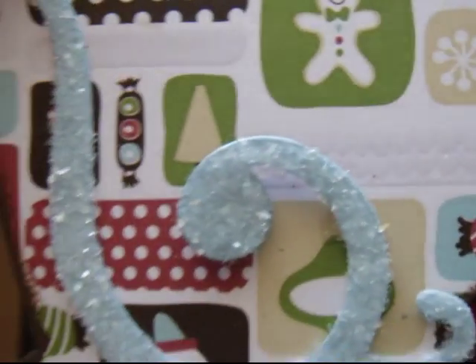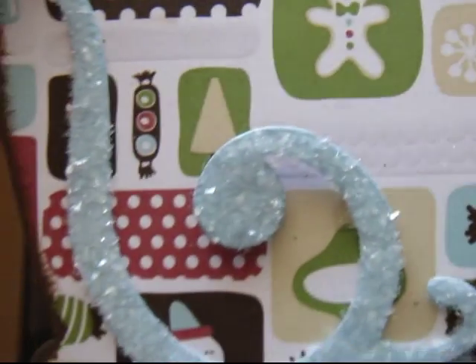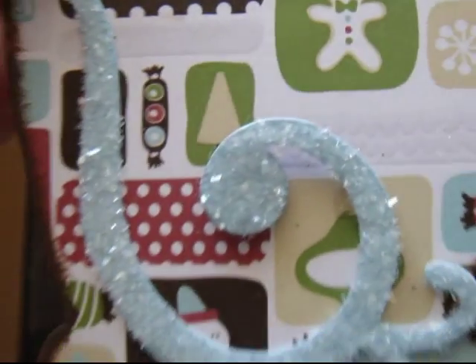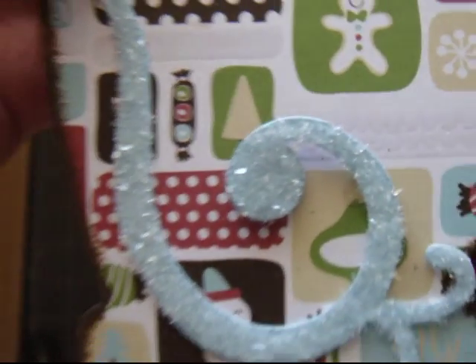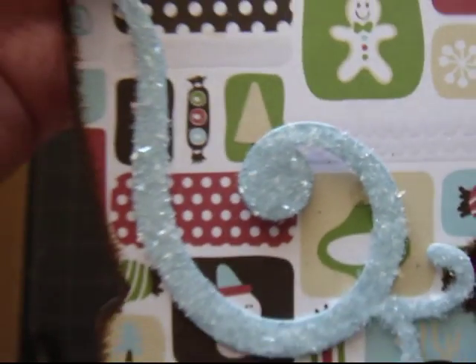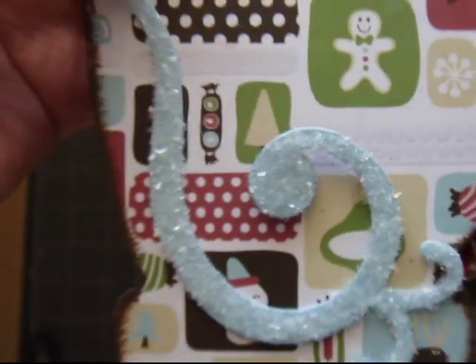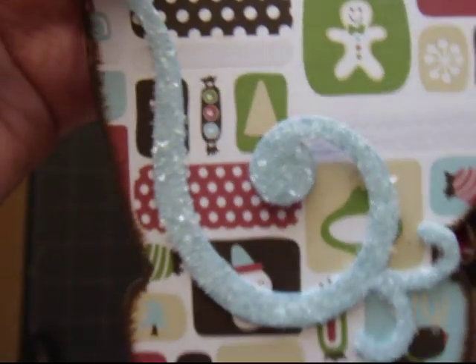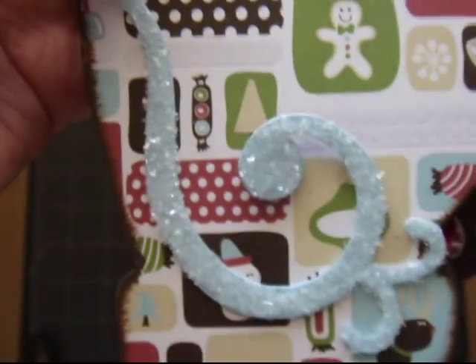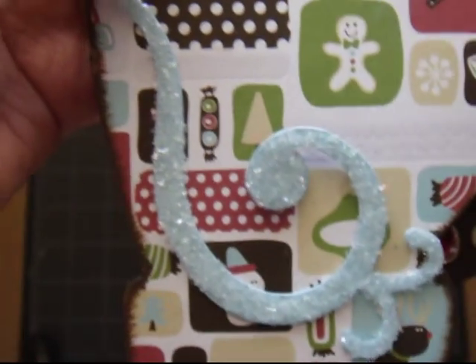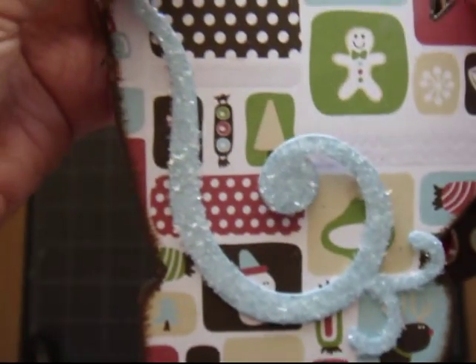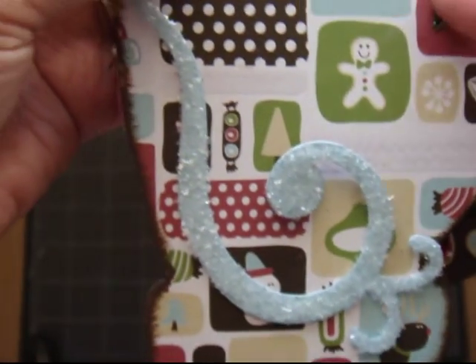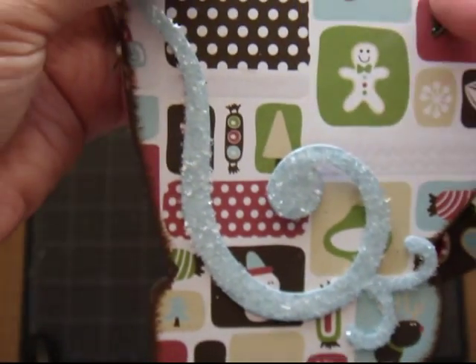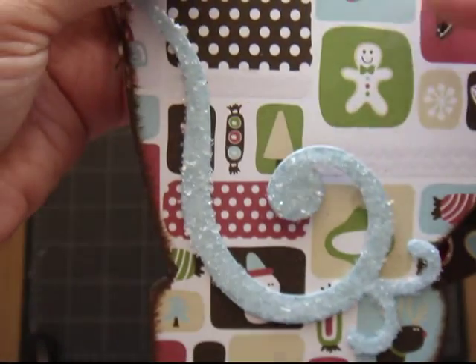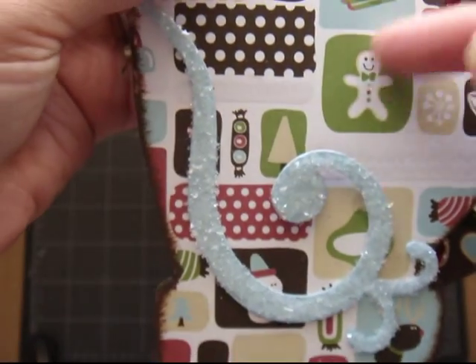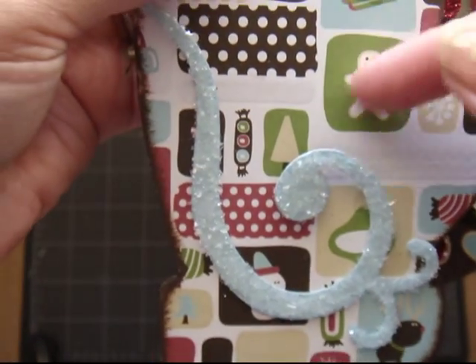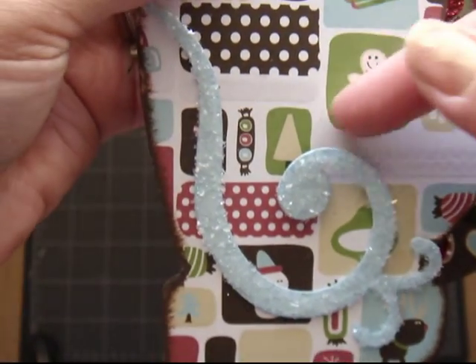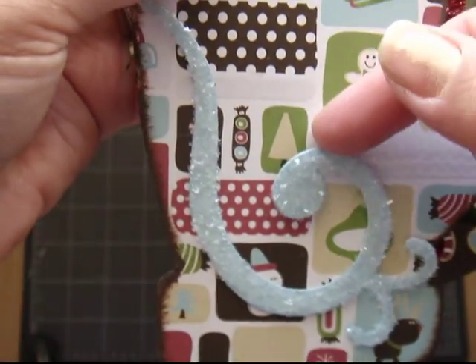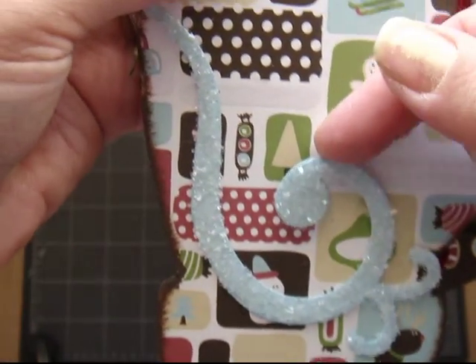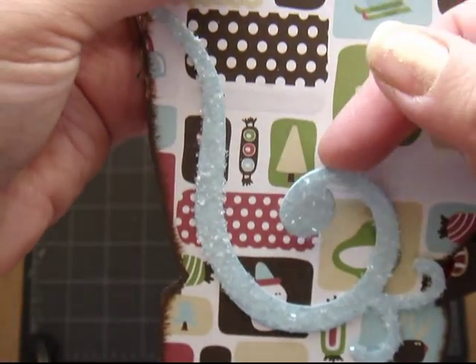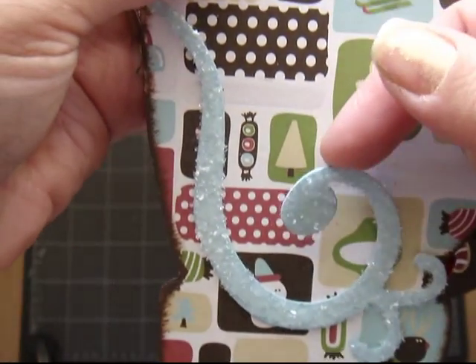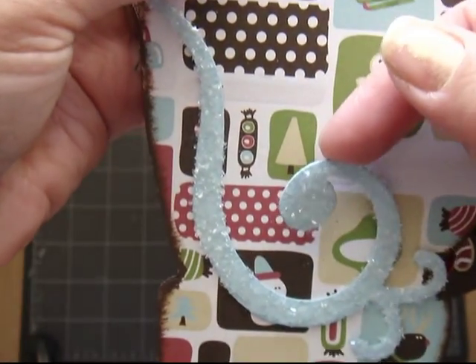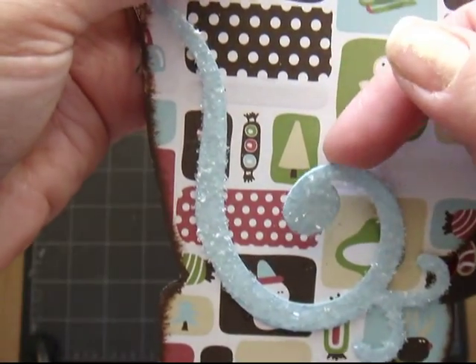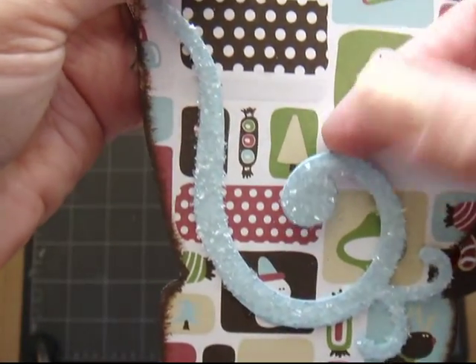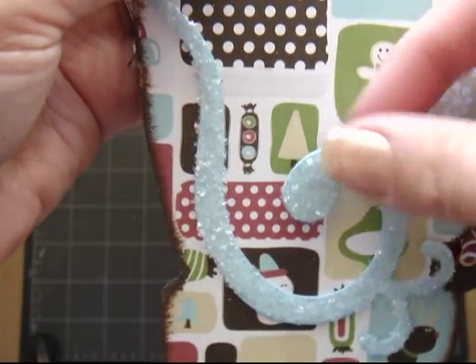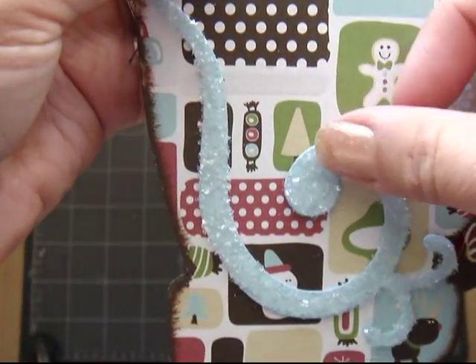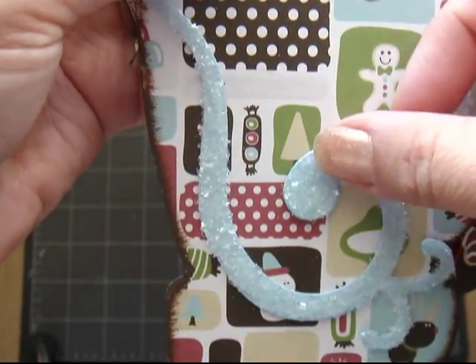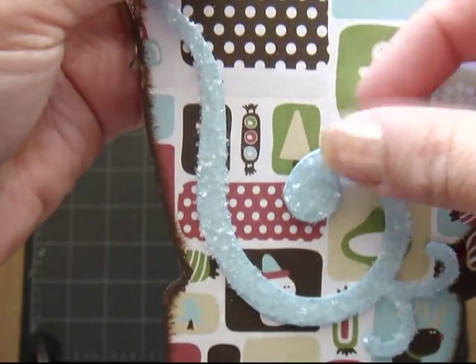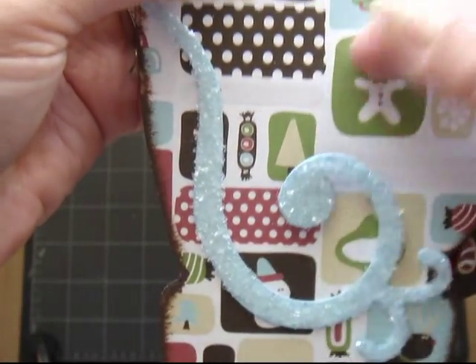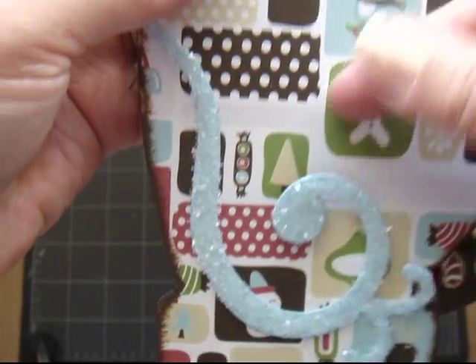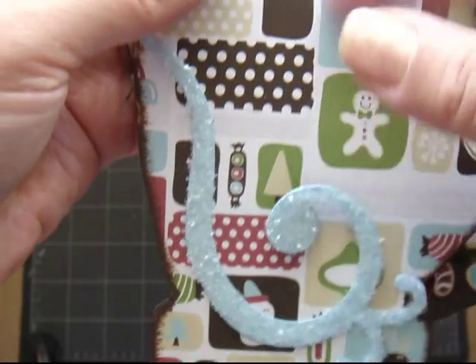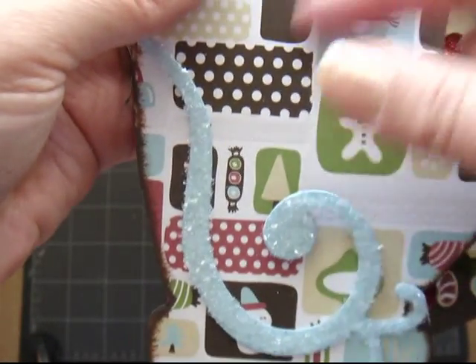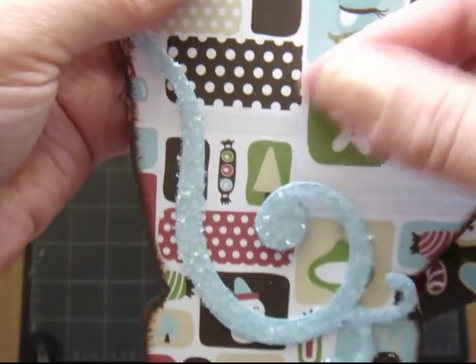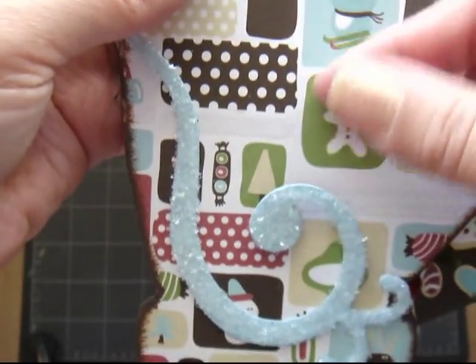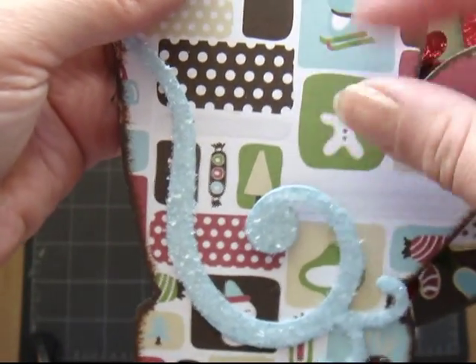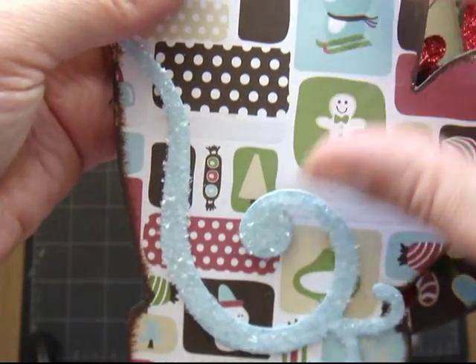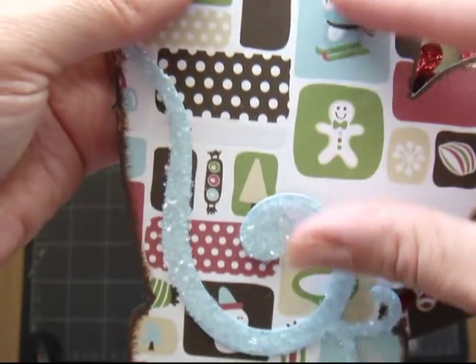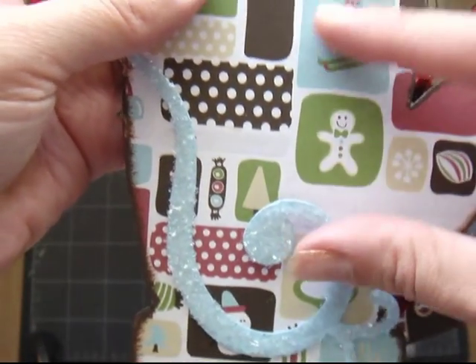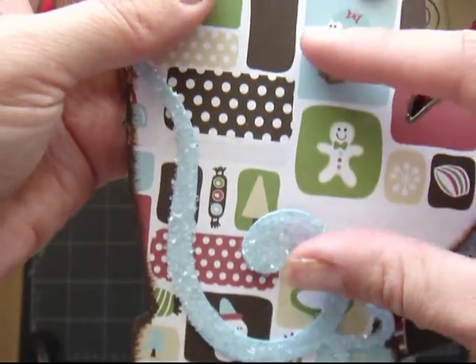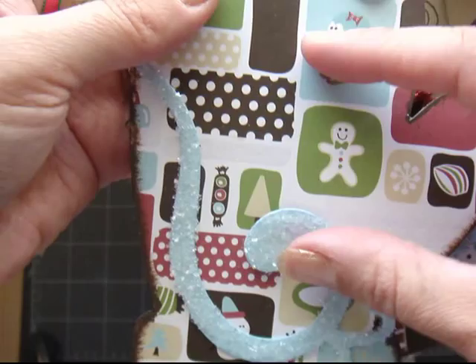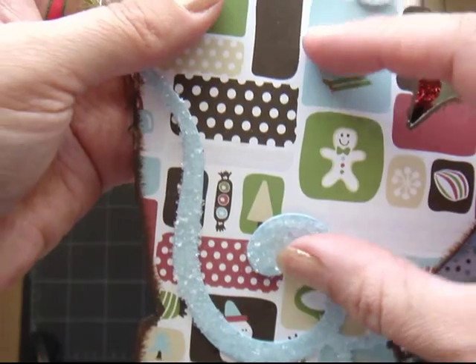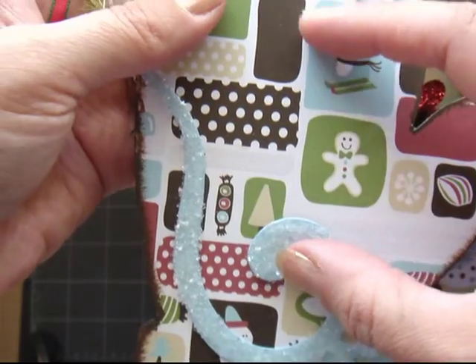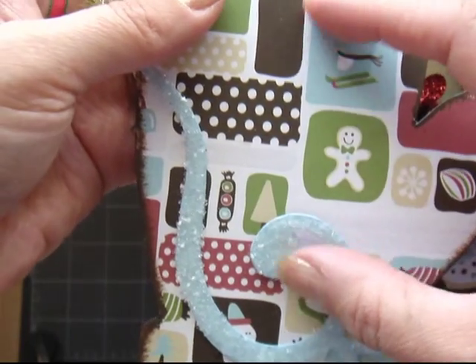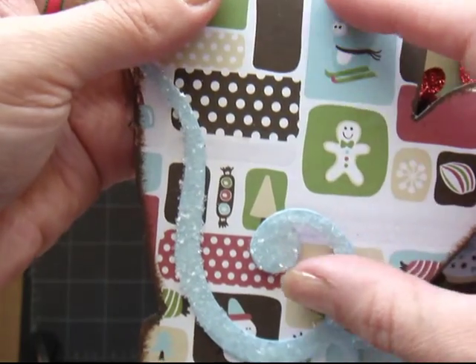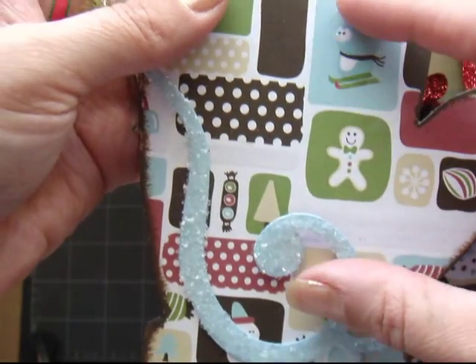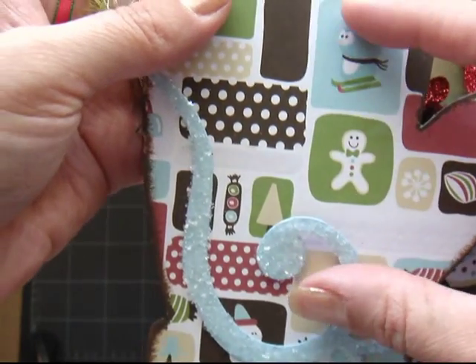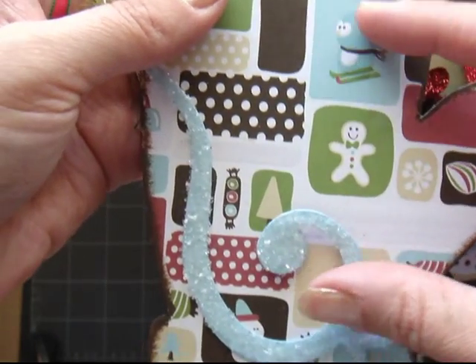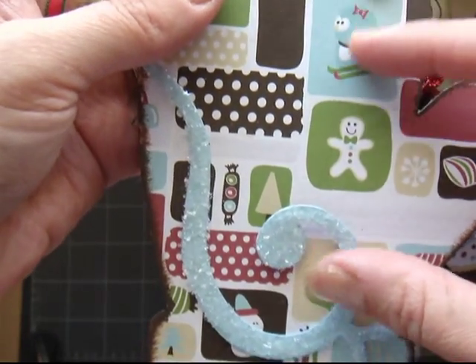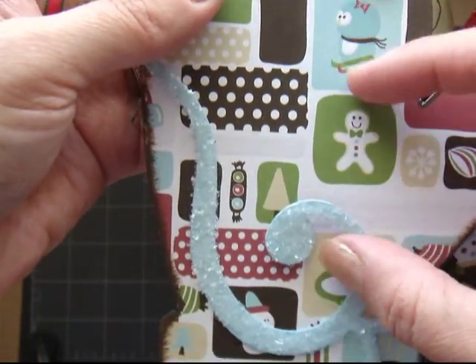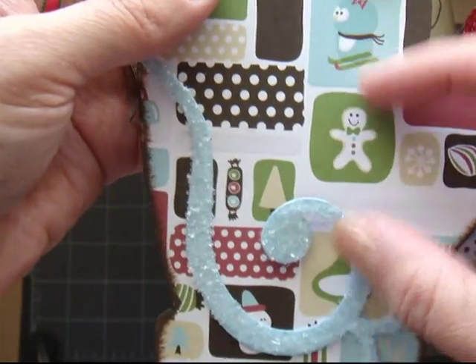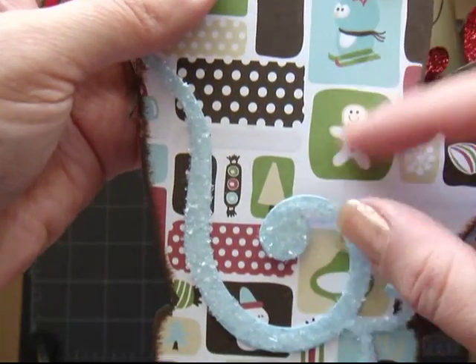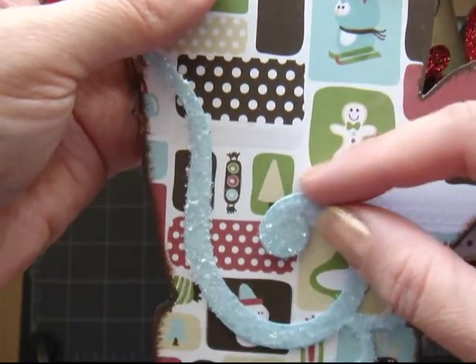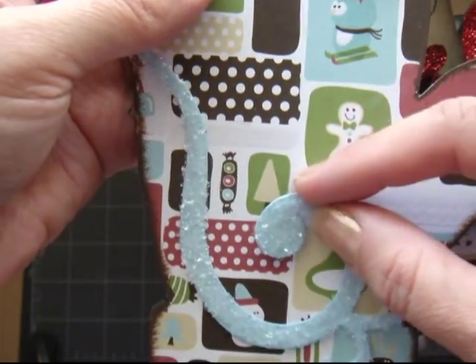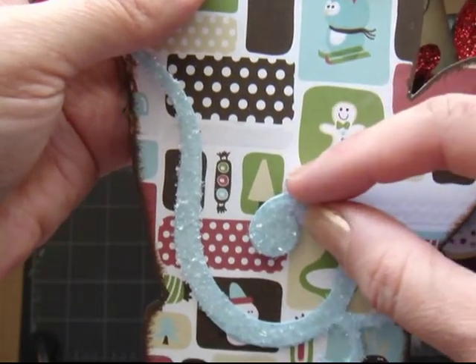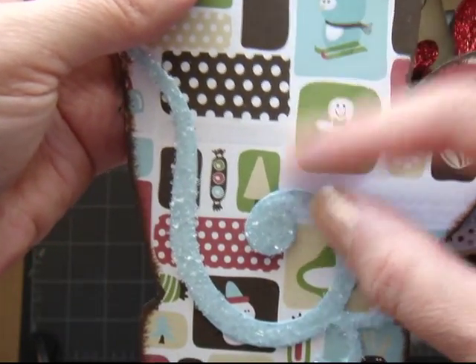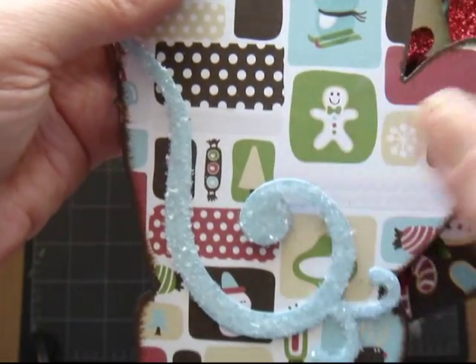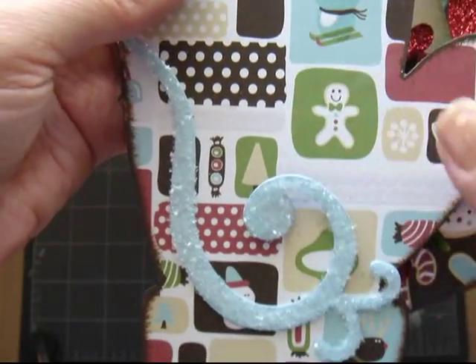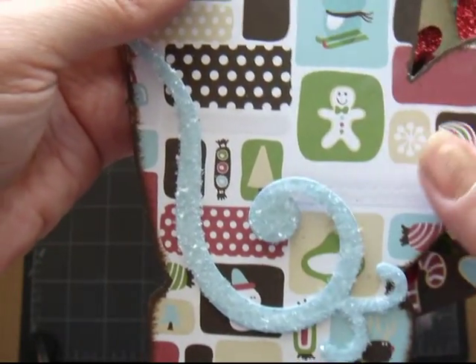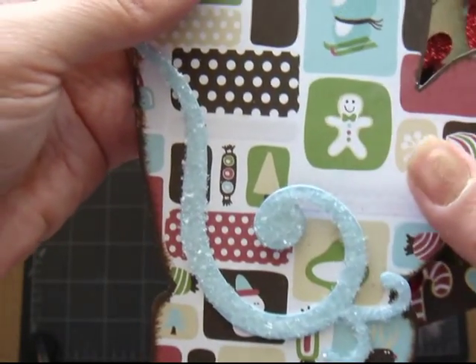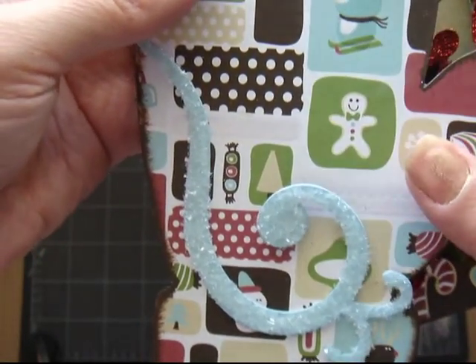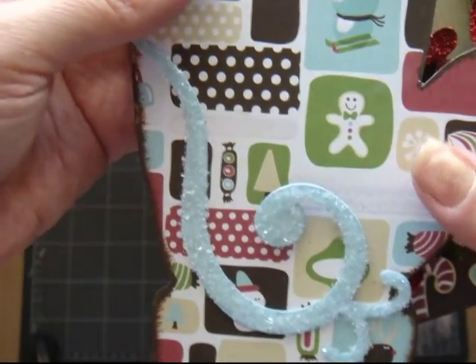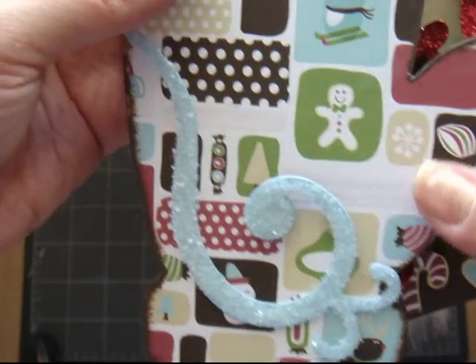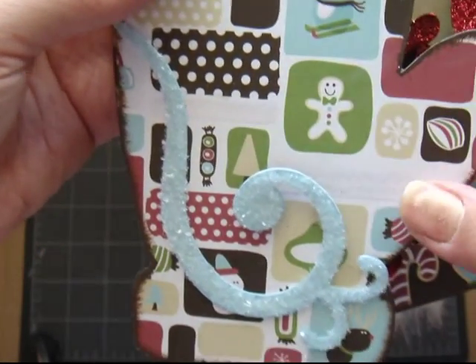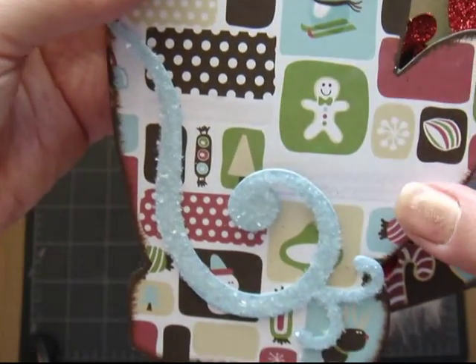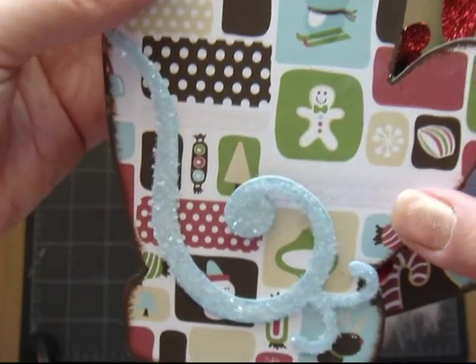And I left this open so that if I decide to put a big picture on here, it slides through.